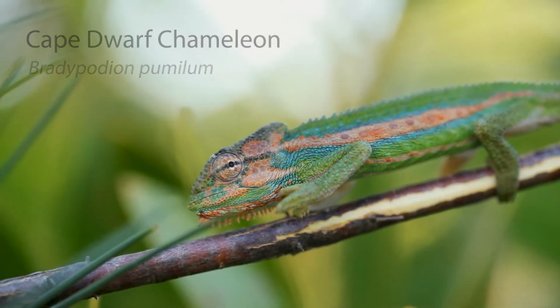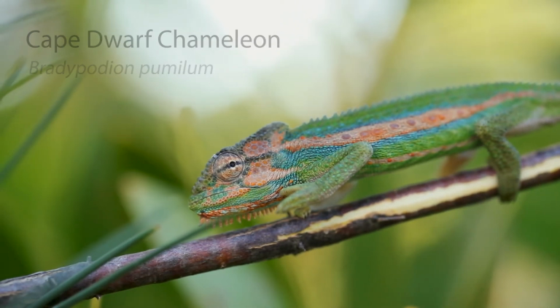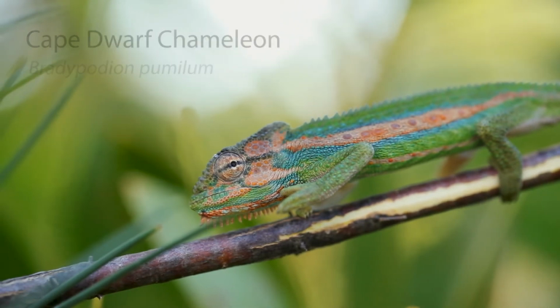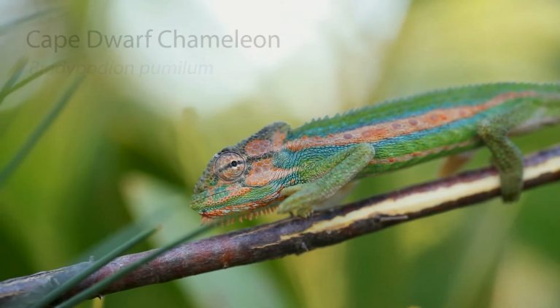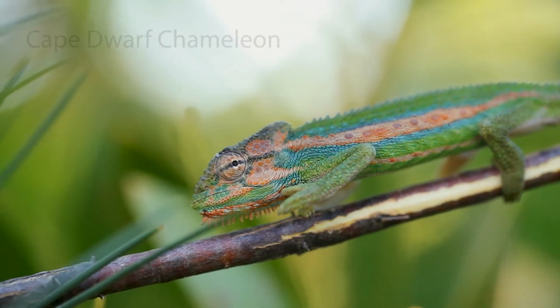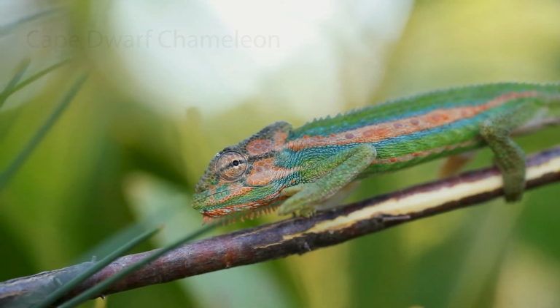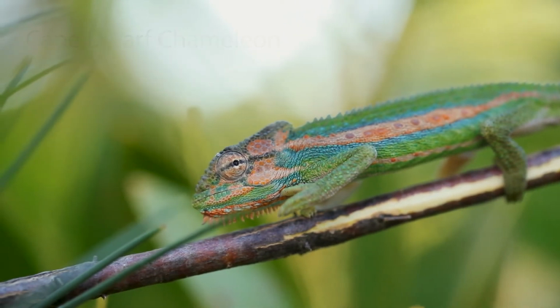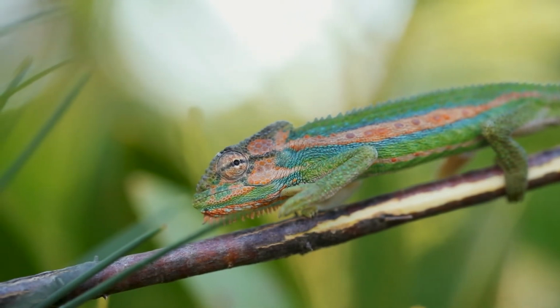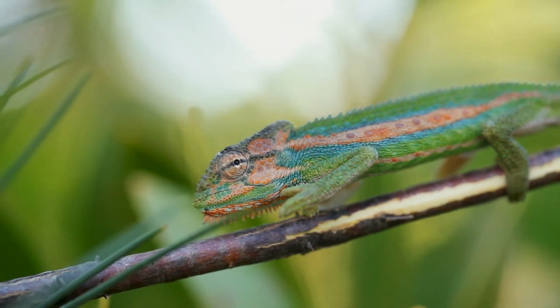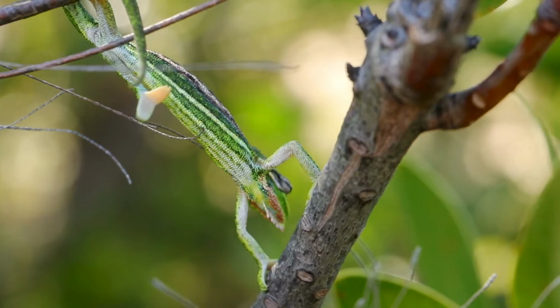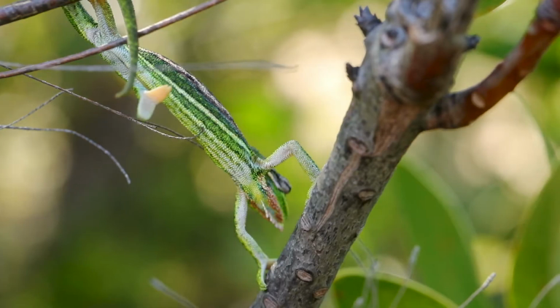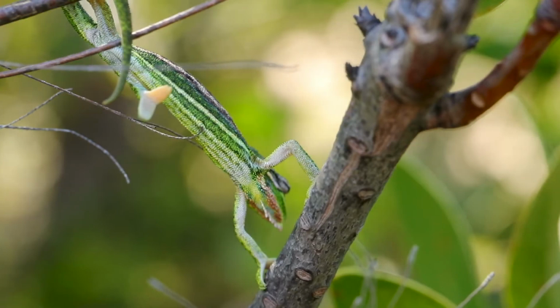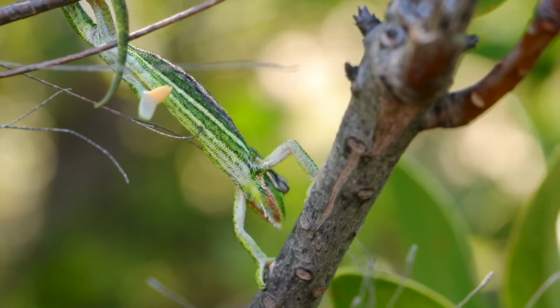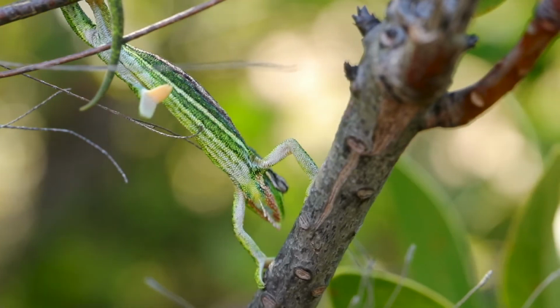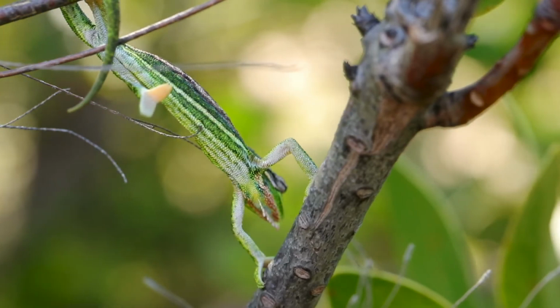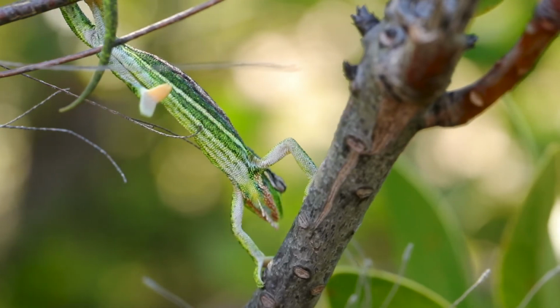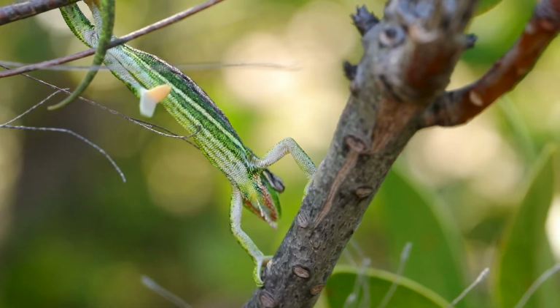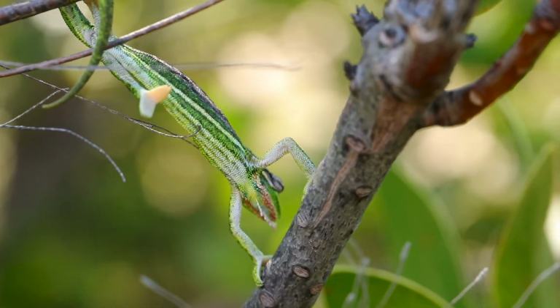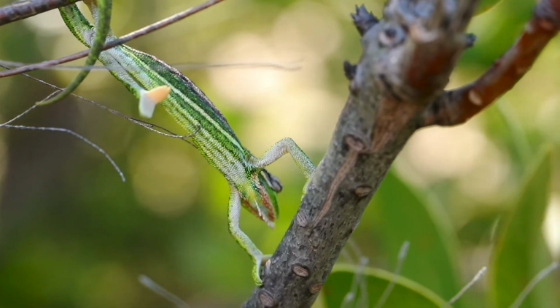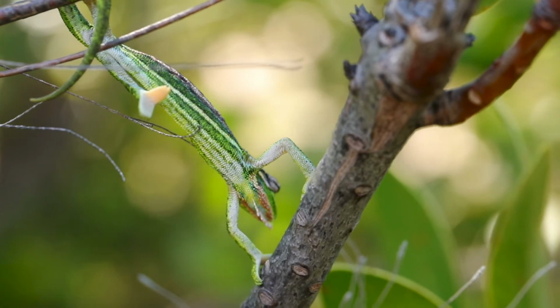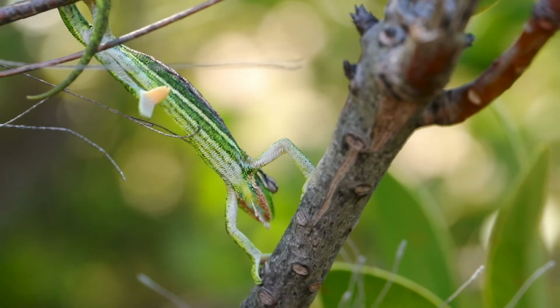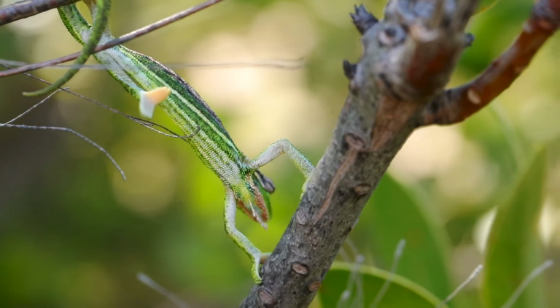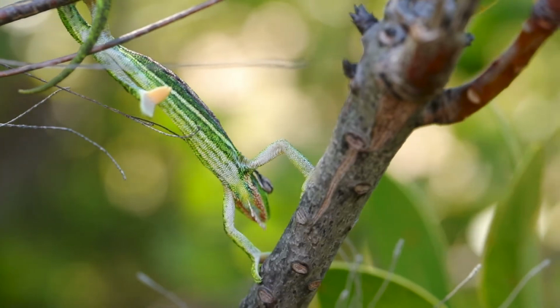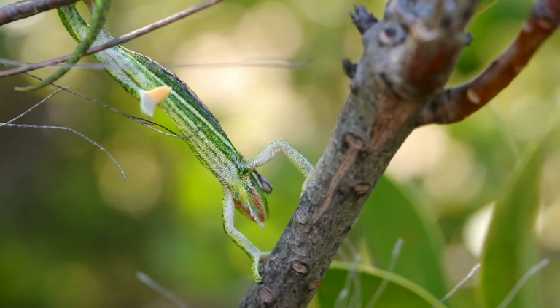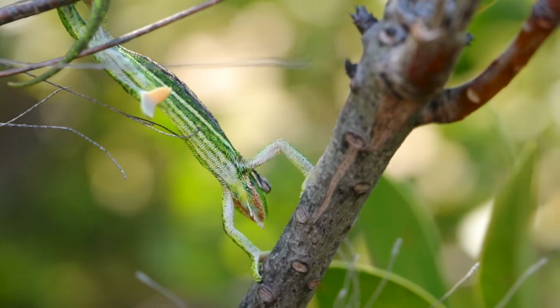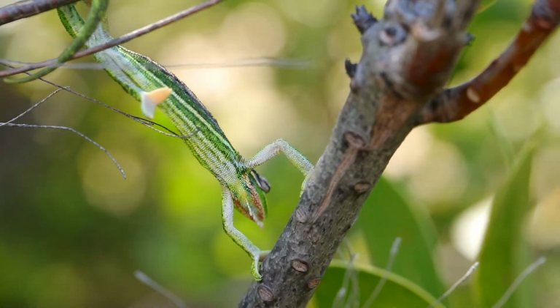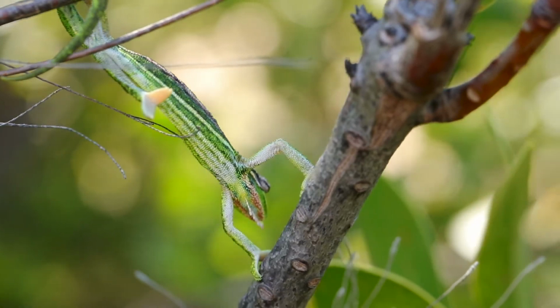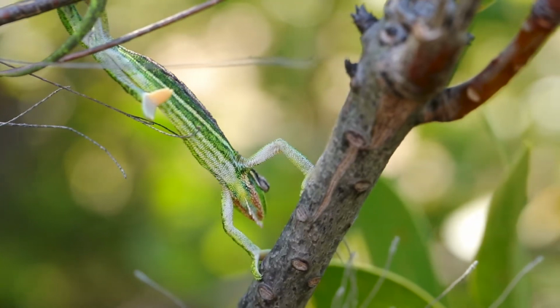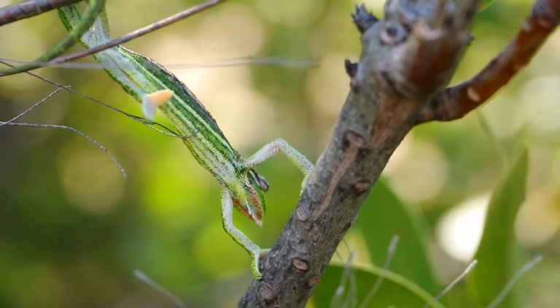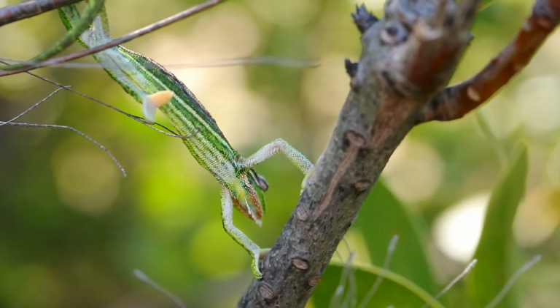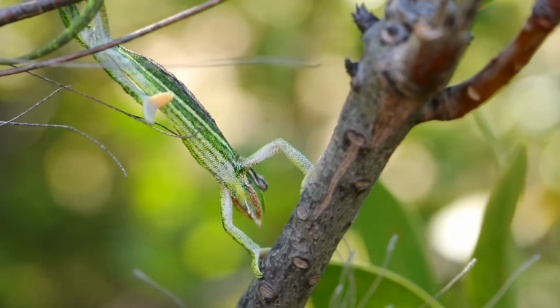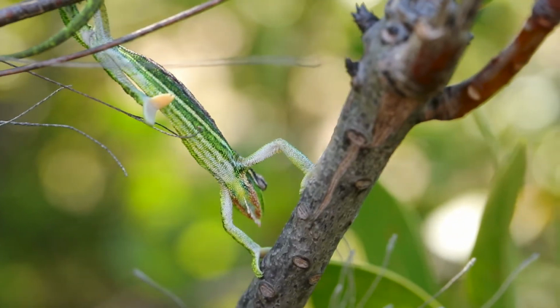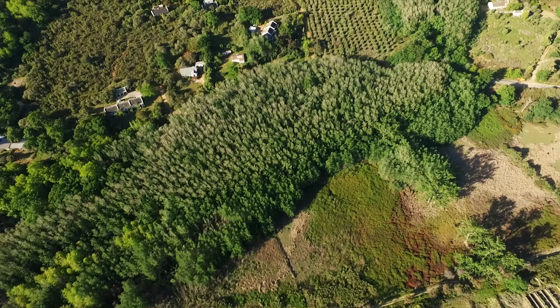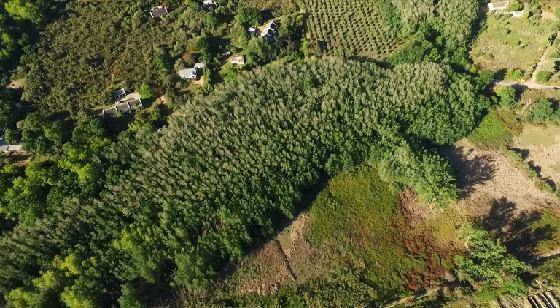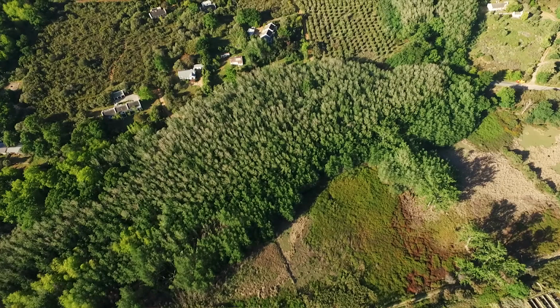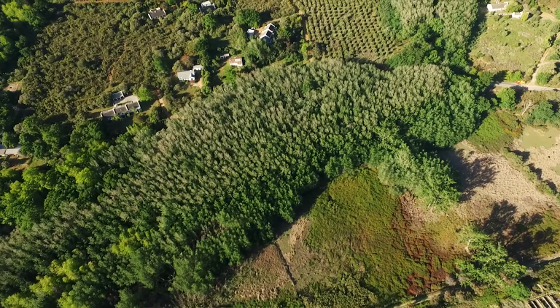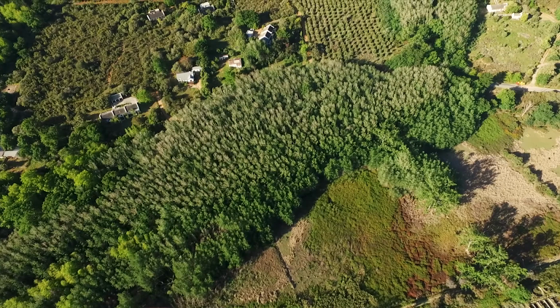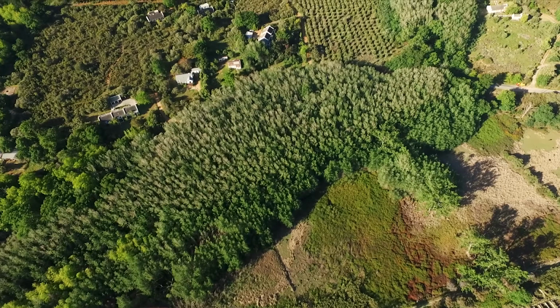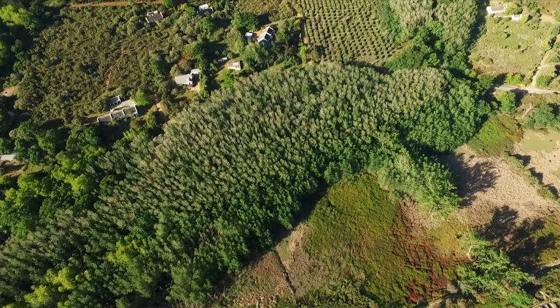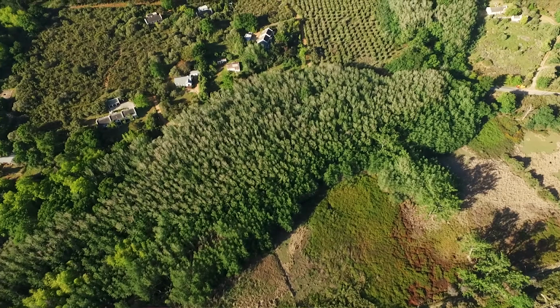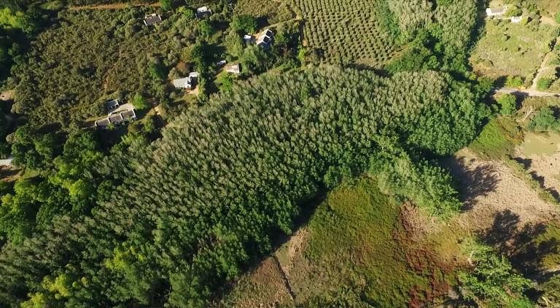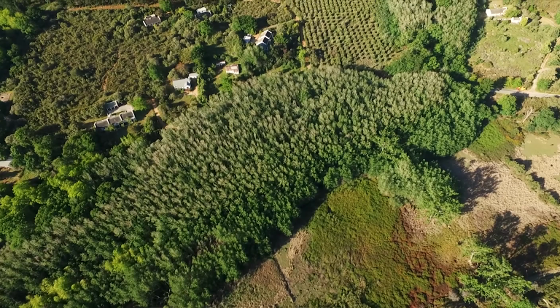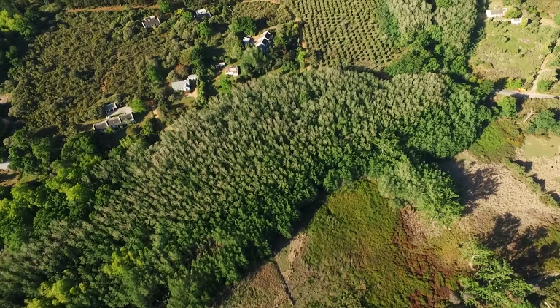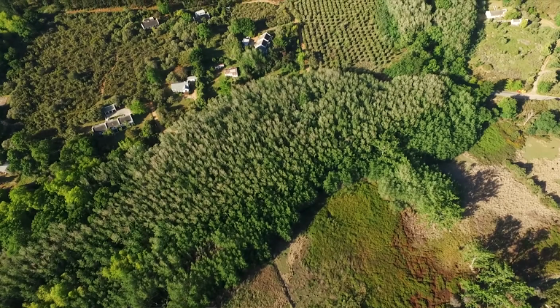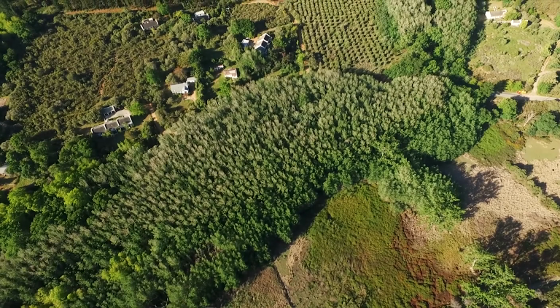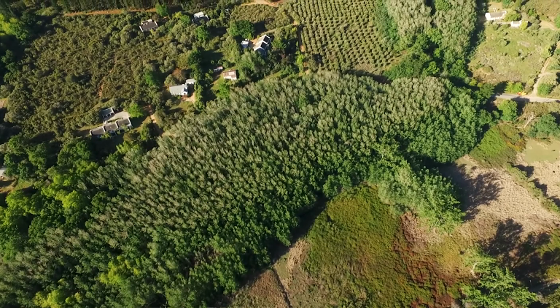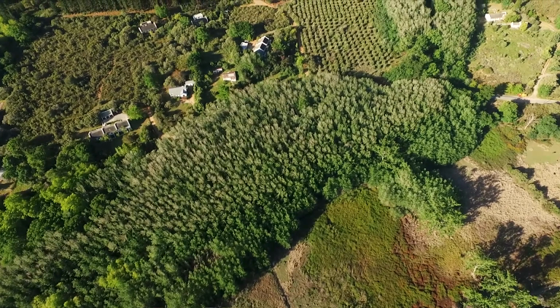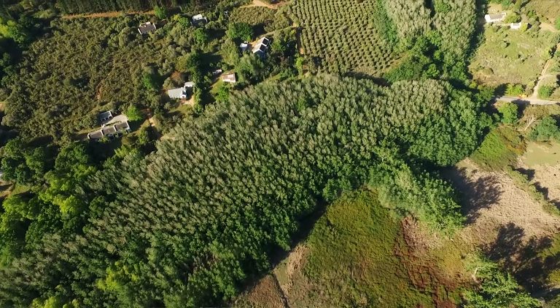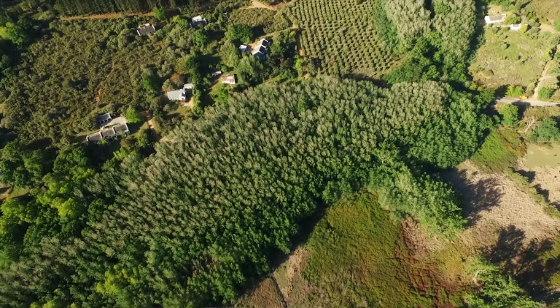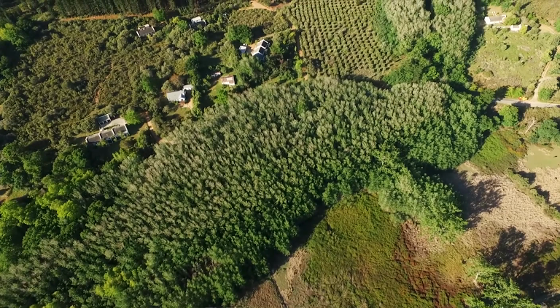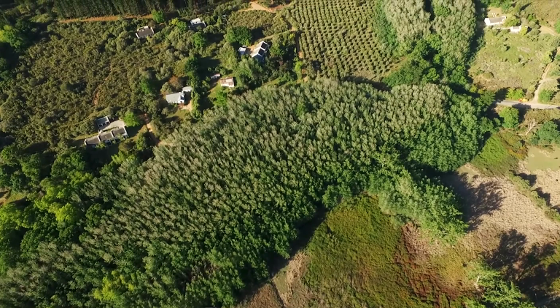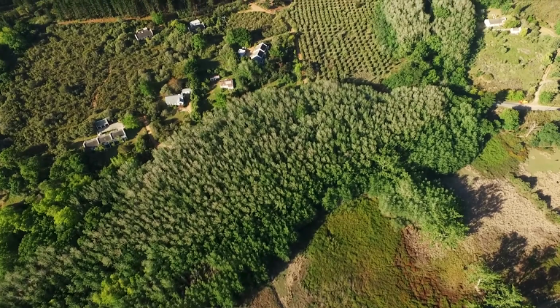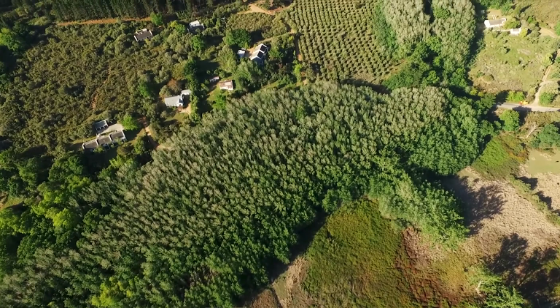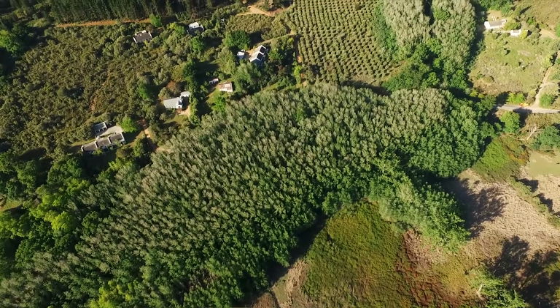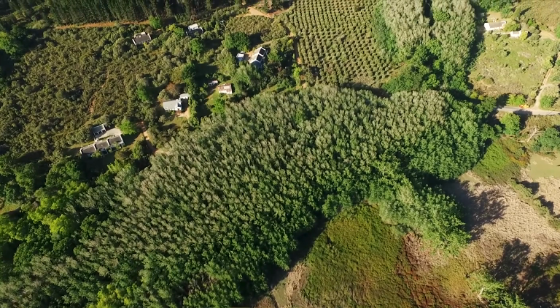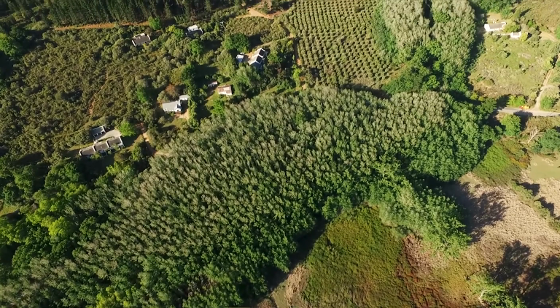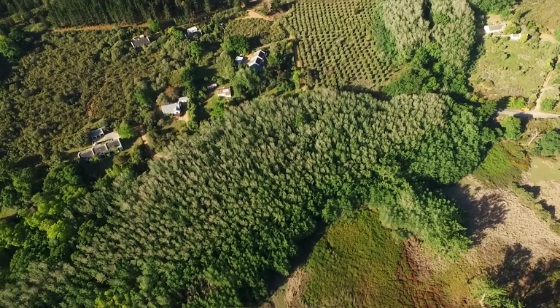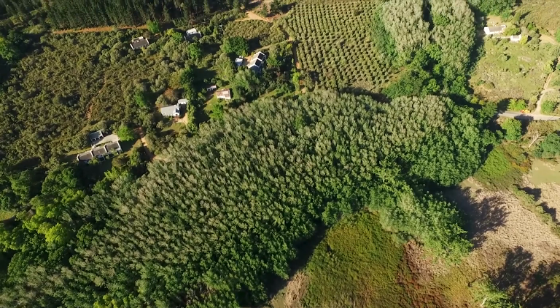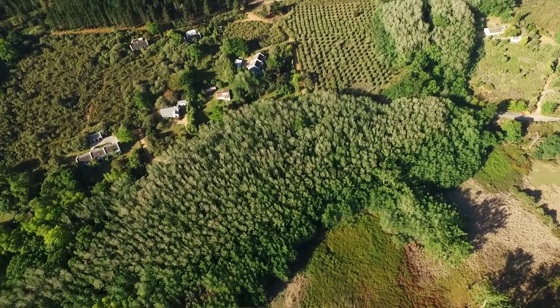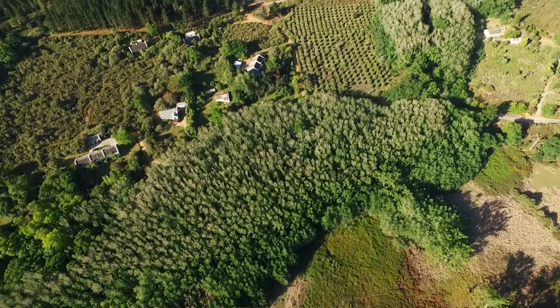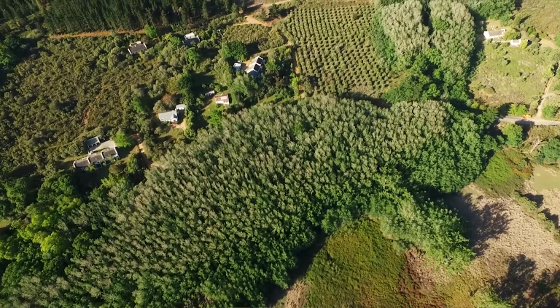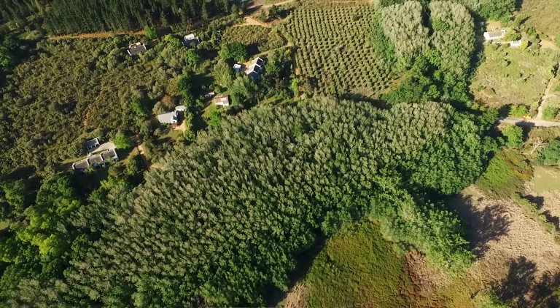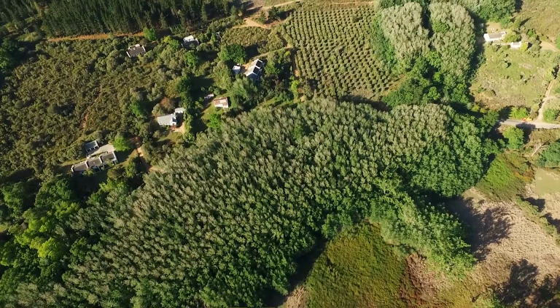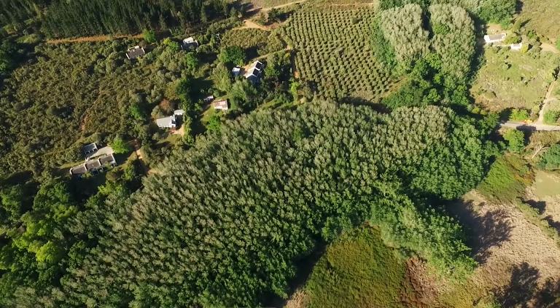This chameleon is currently classified as vulnerable, and the biggest threat to it is population fragmentation and habitat loss.